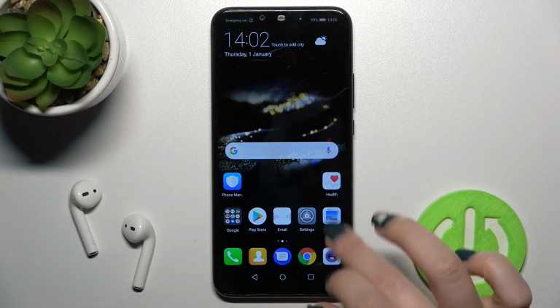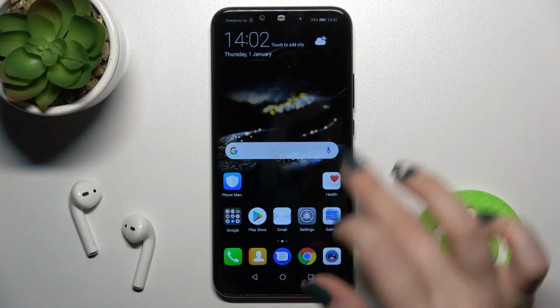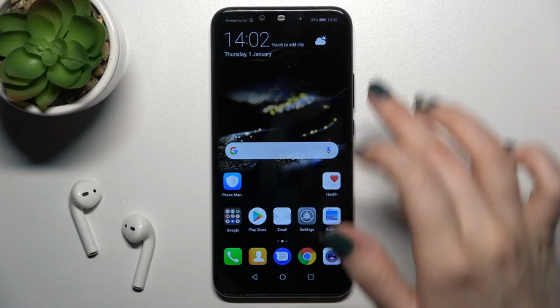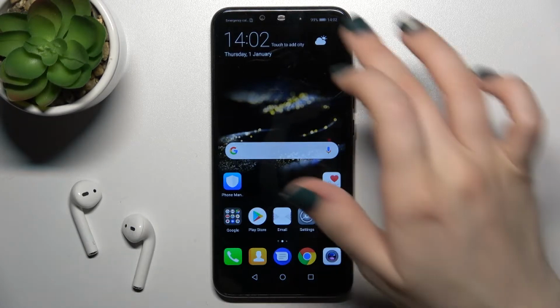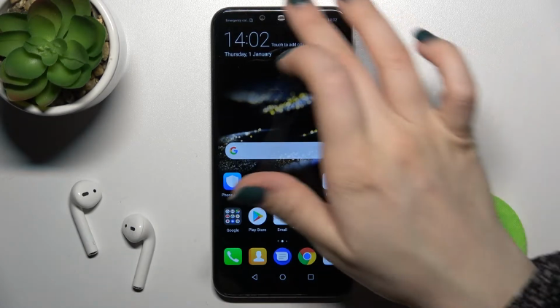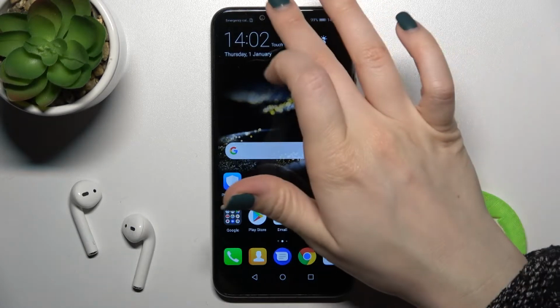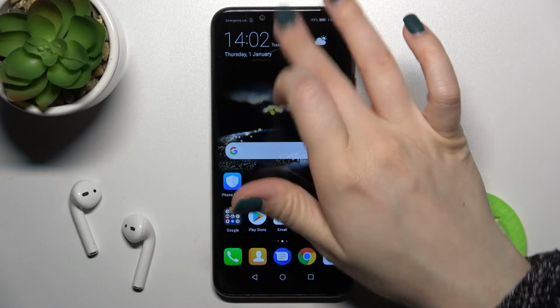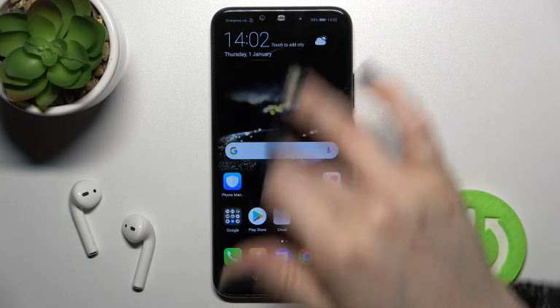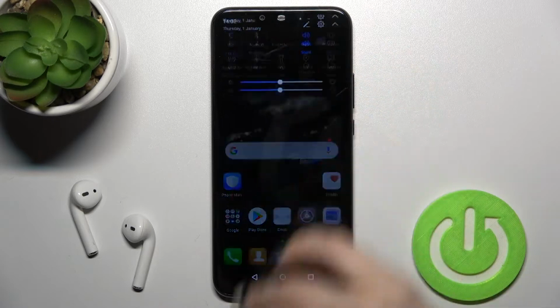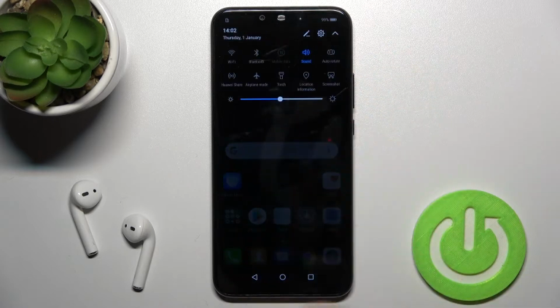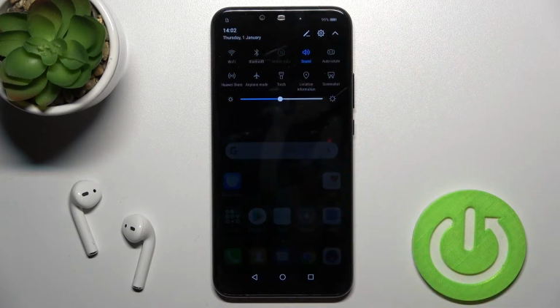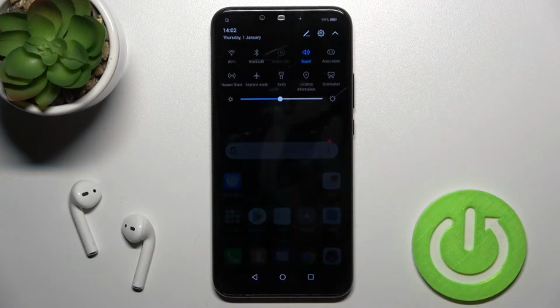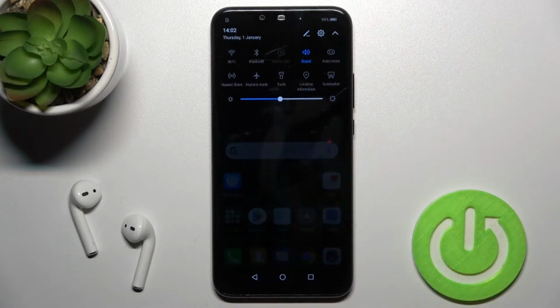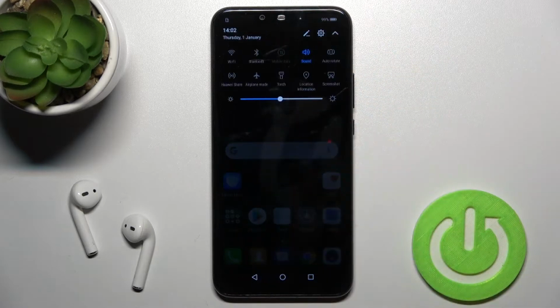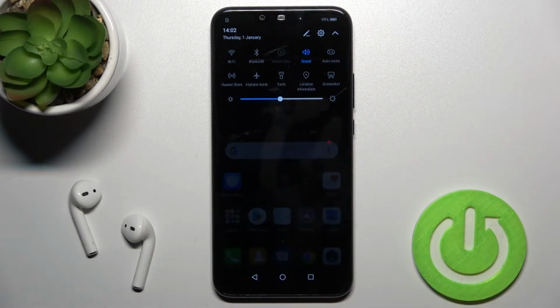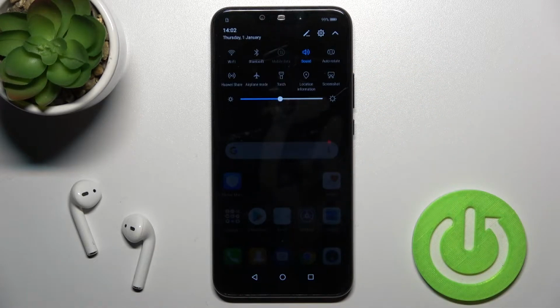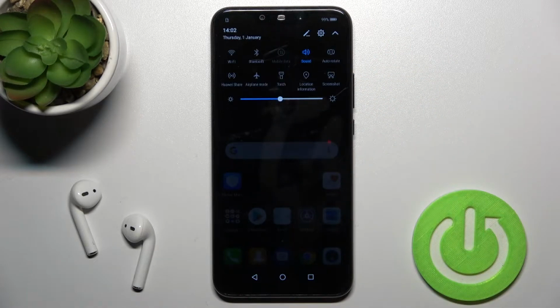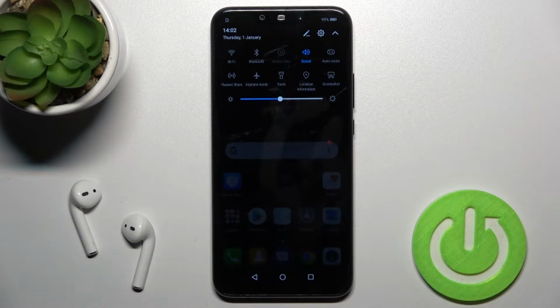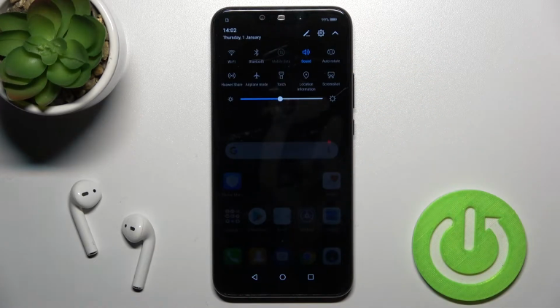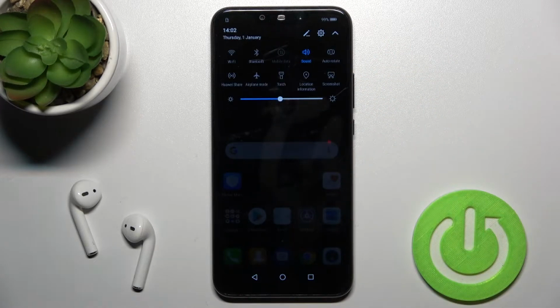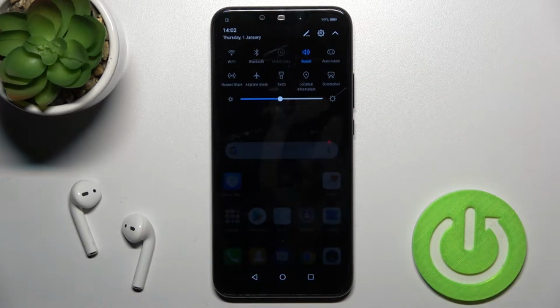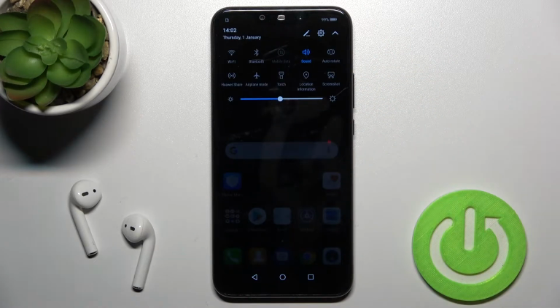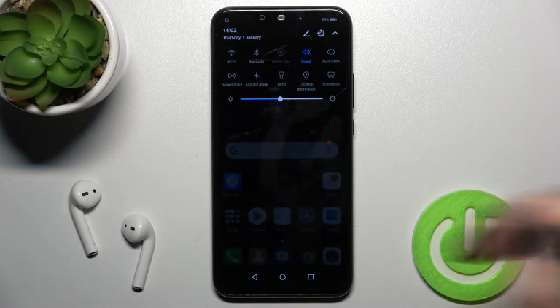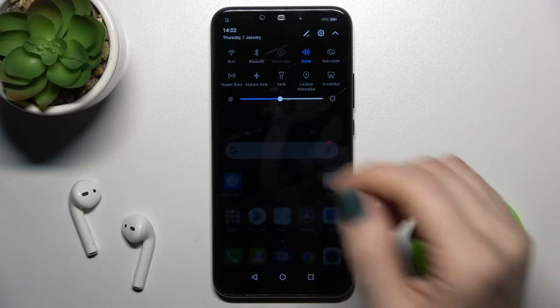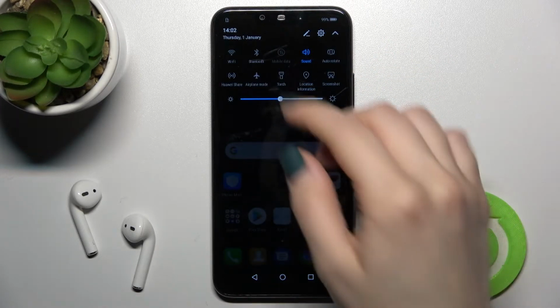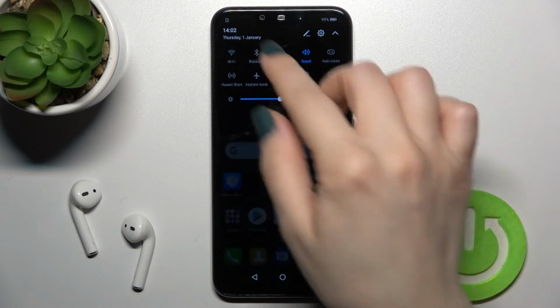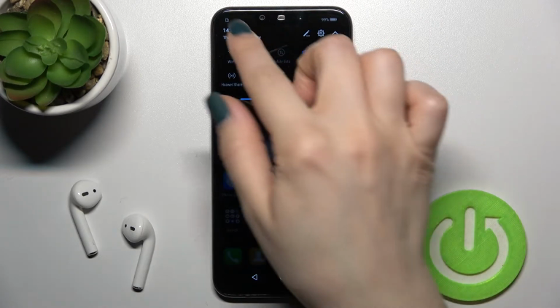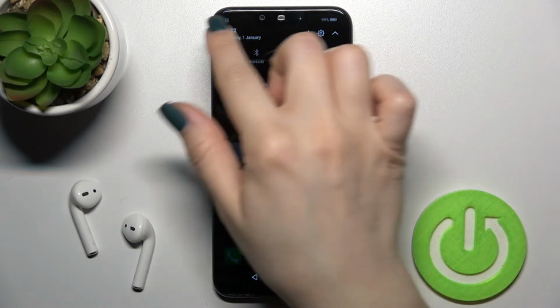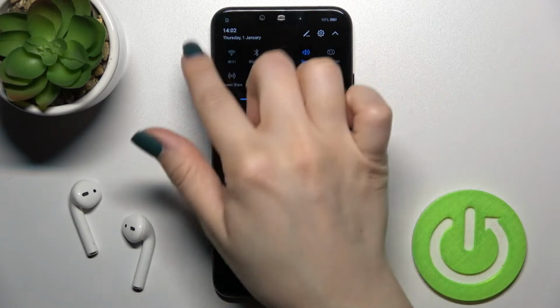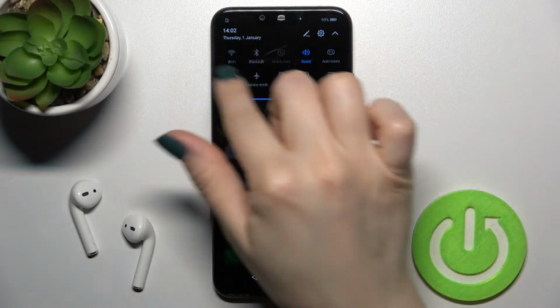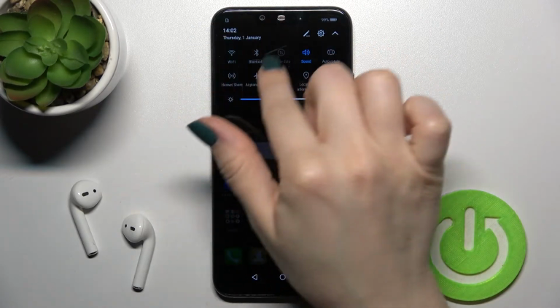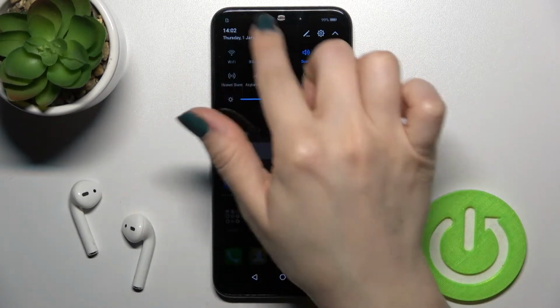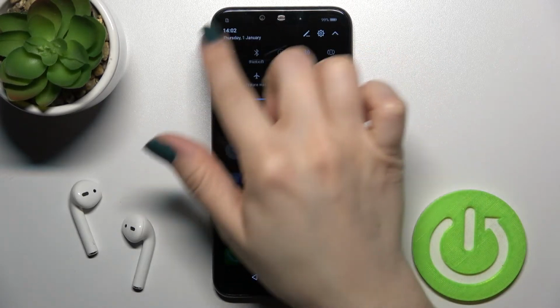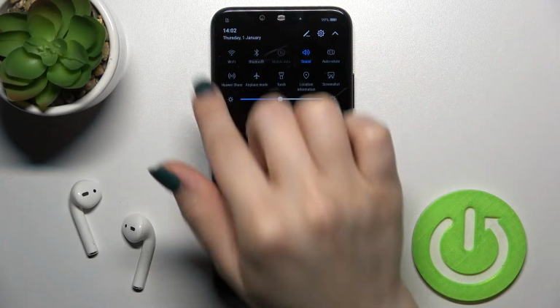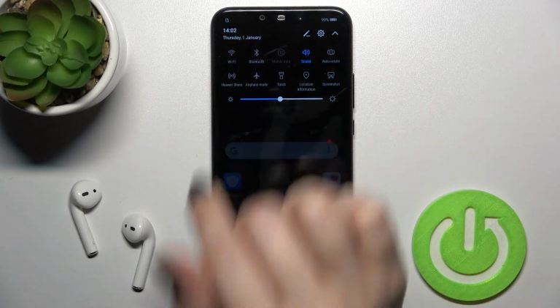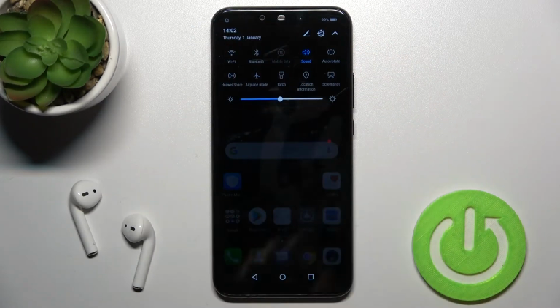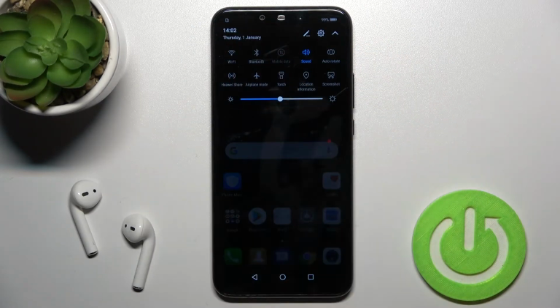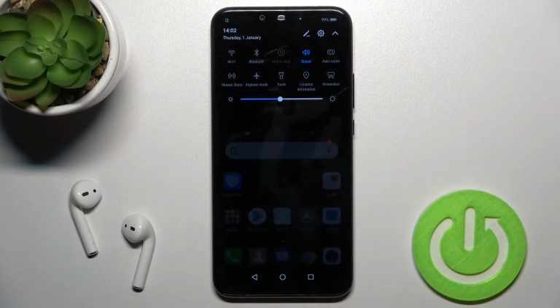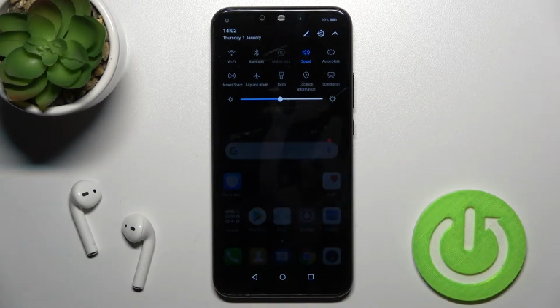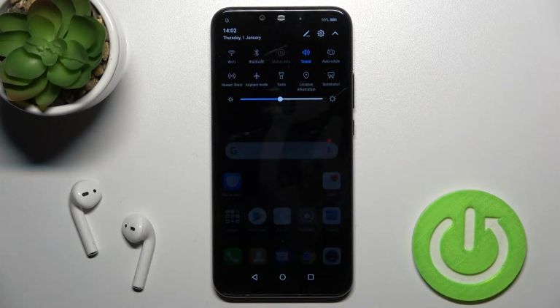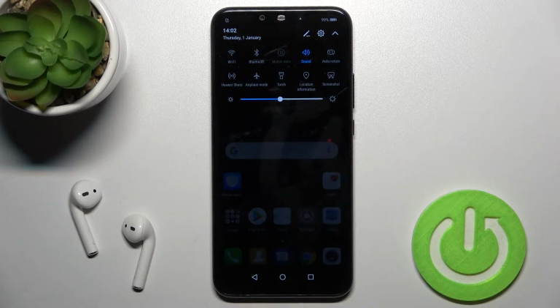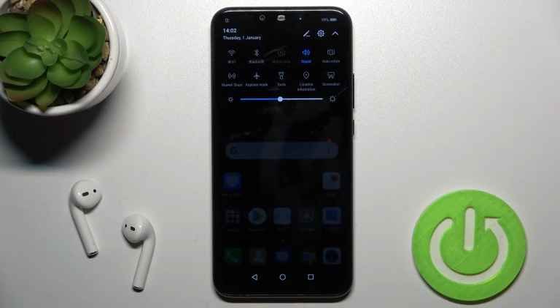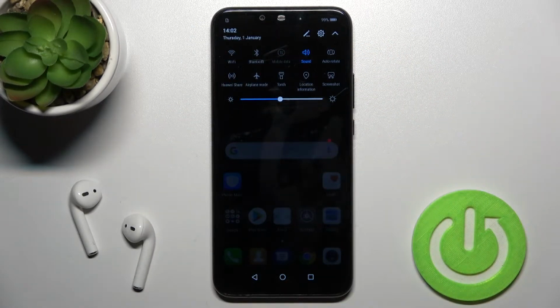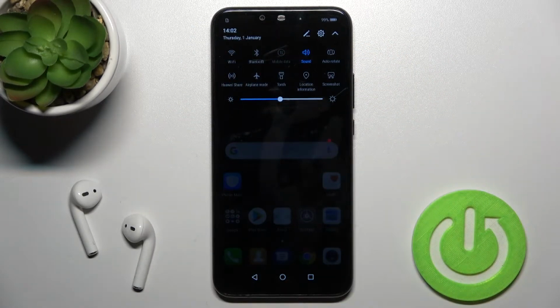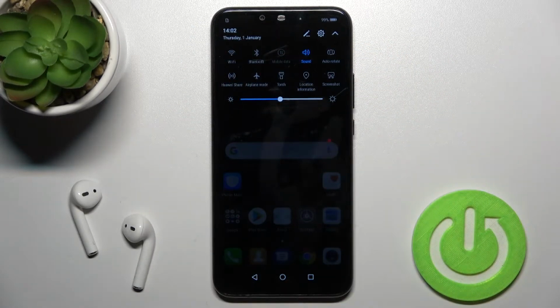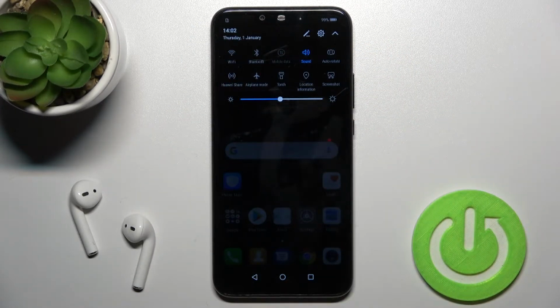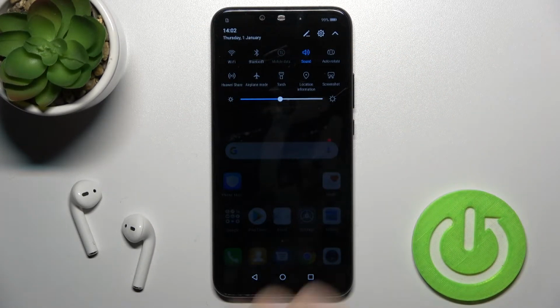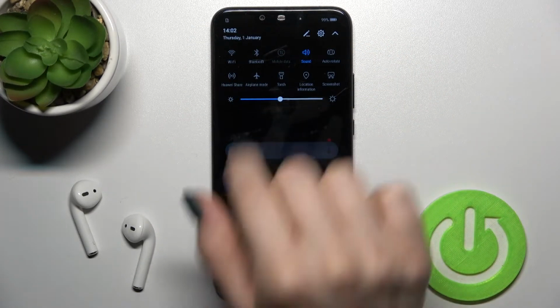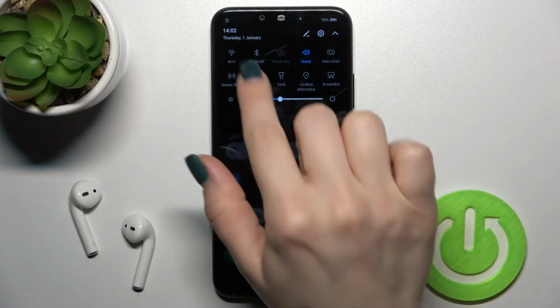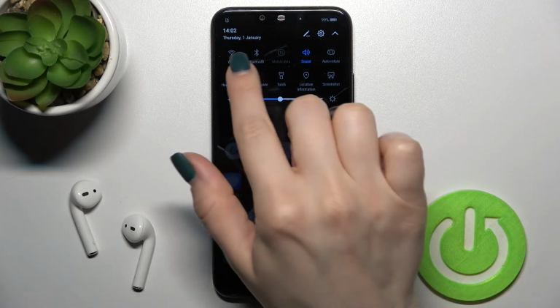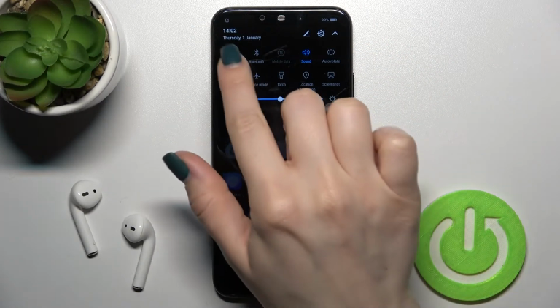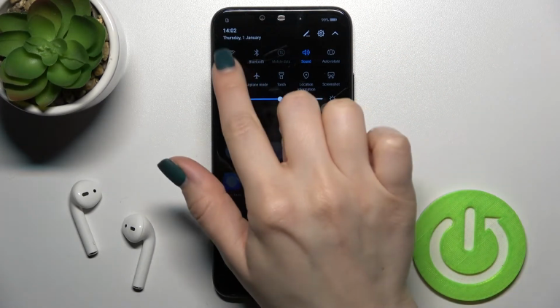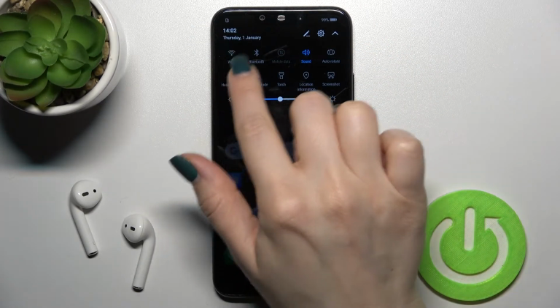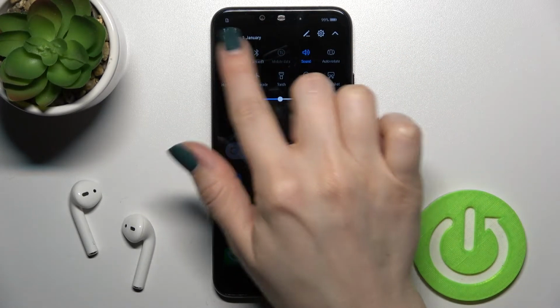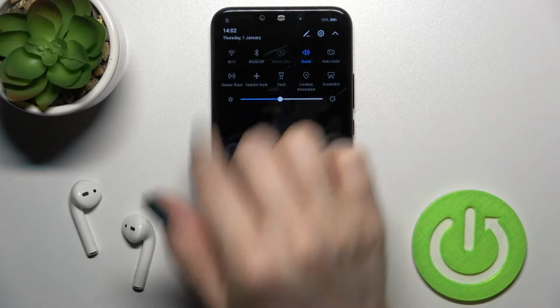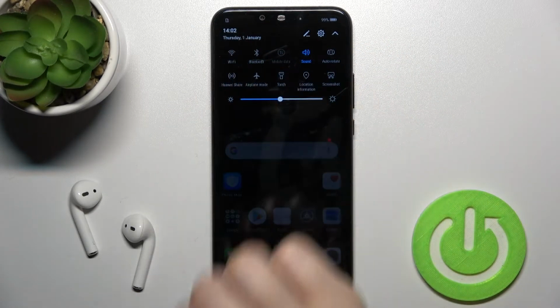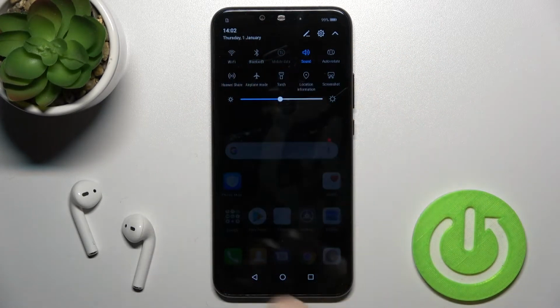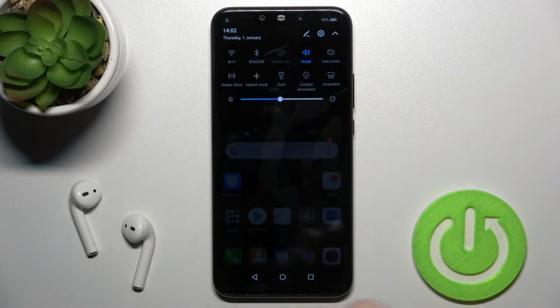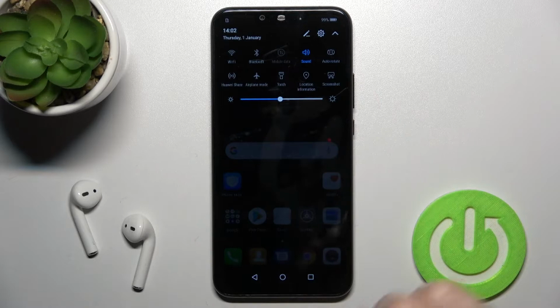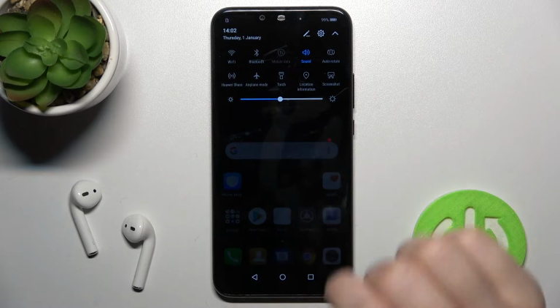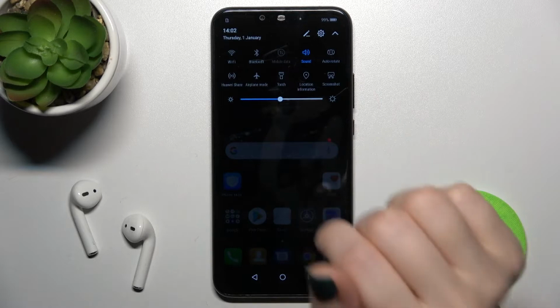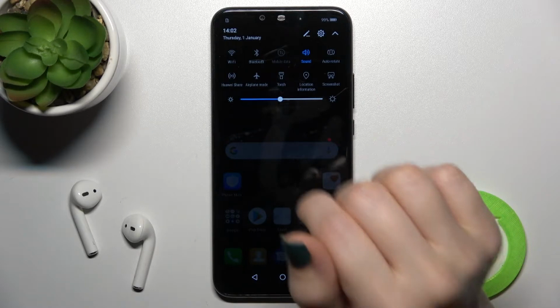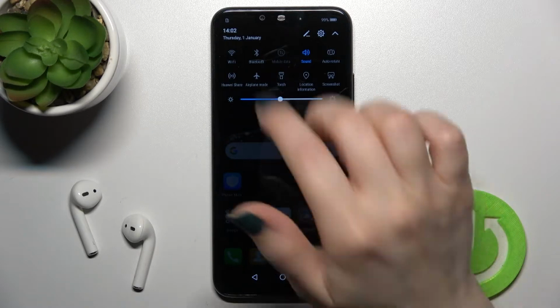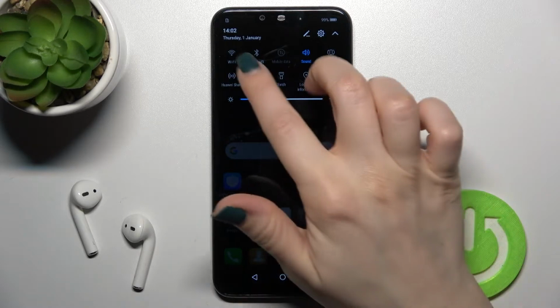First, you should open the notification panel, and here in the upper left corner you will see the Wi-Fi icon.